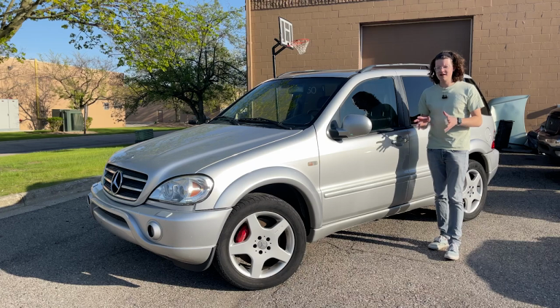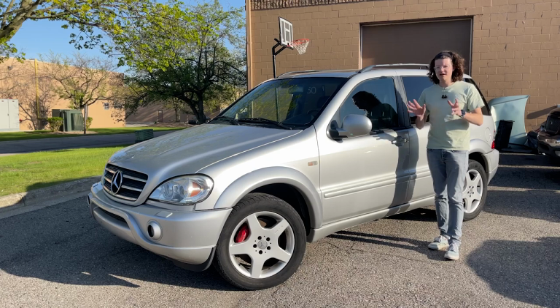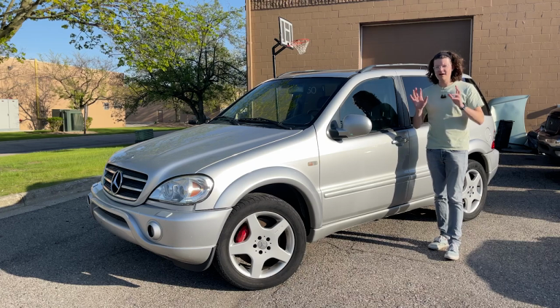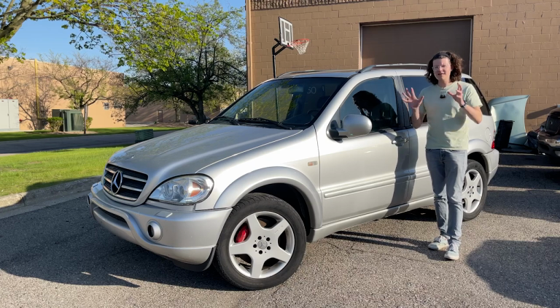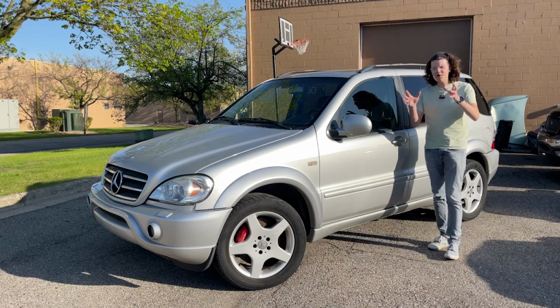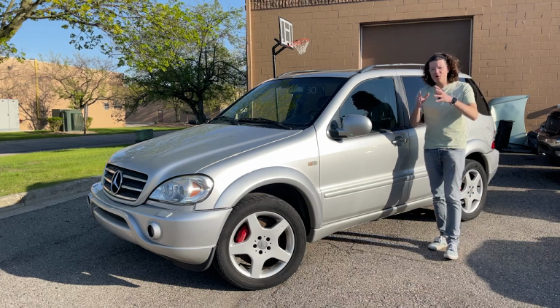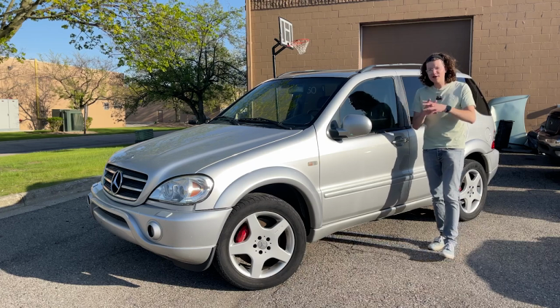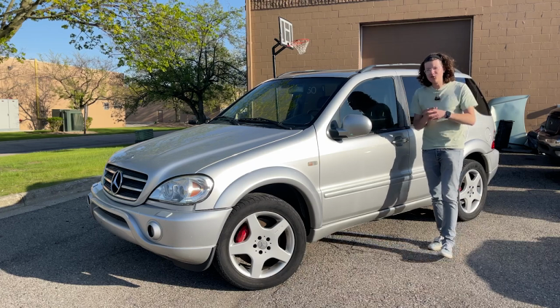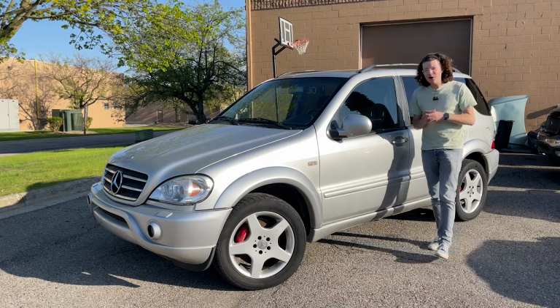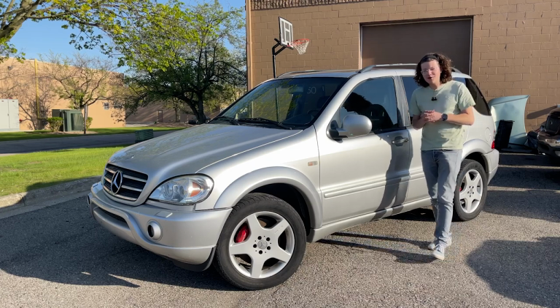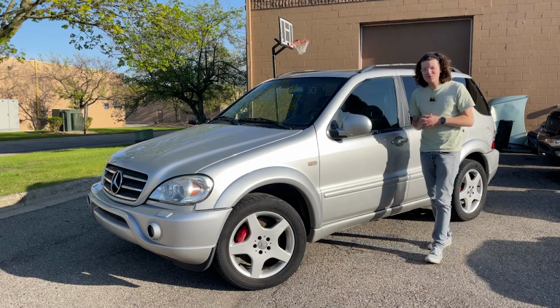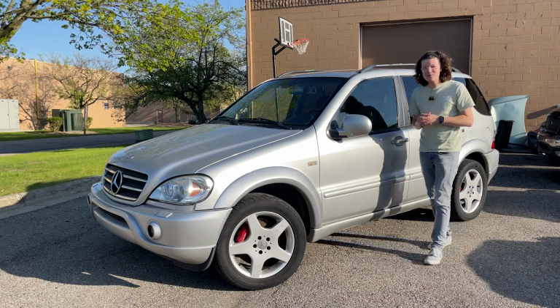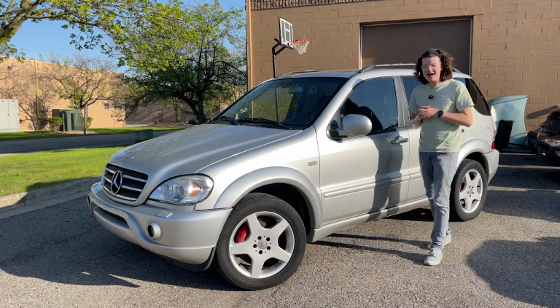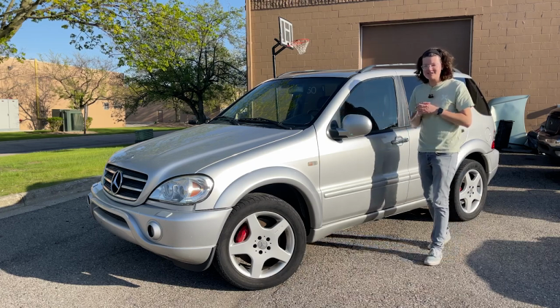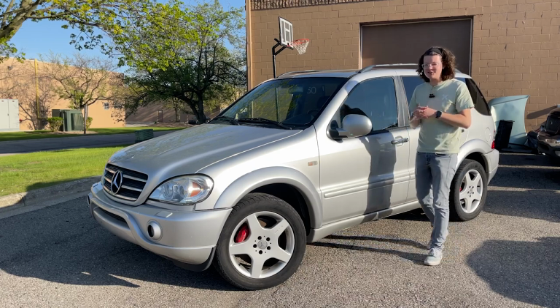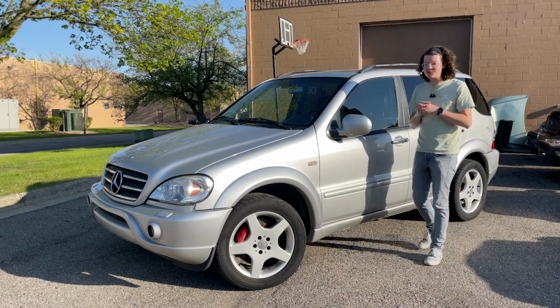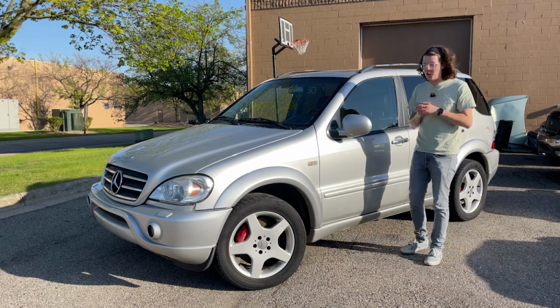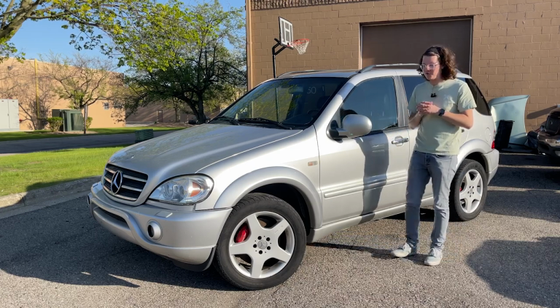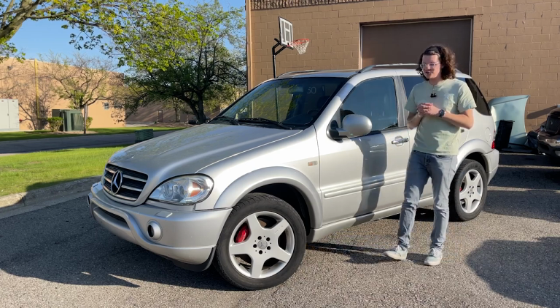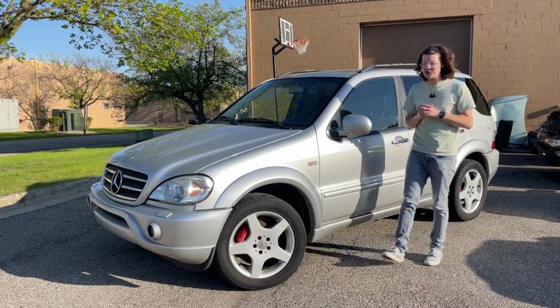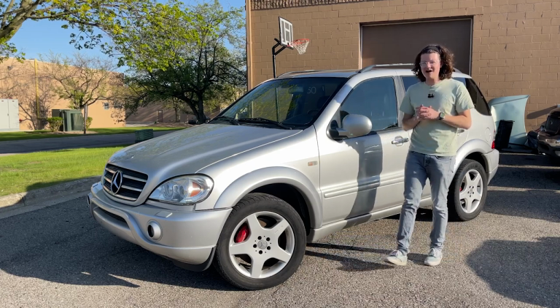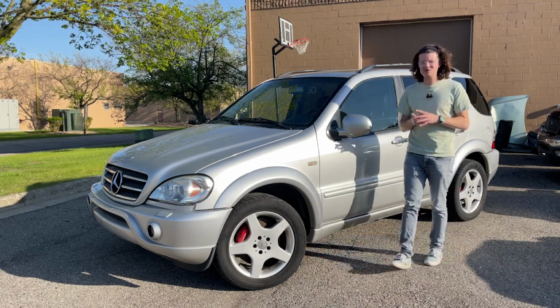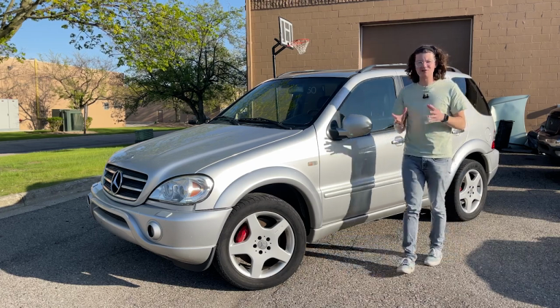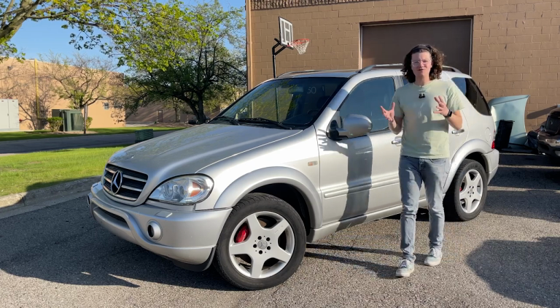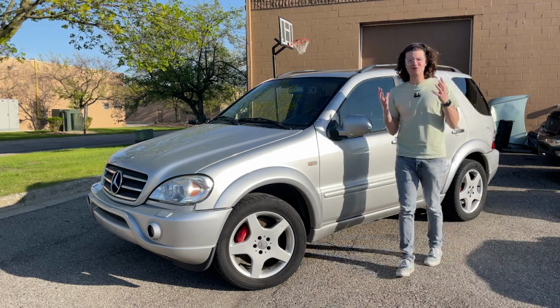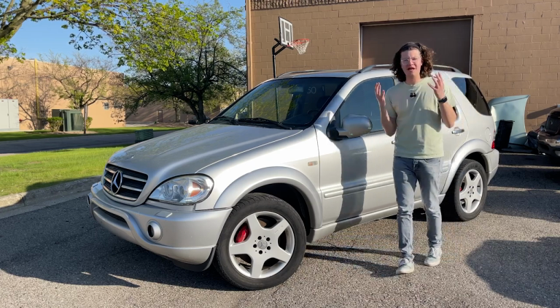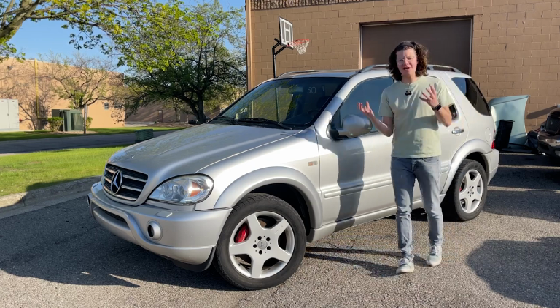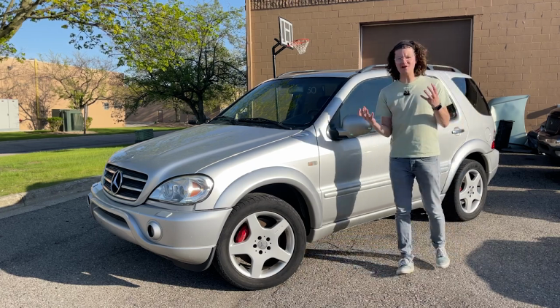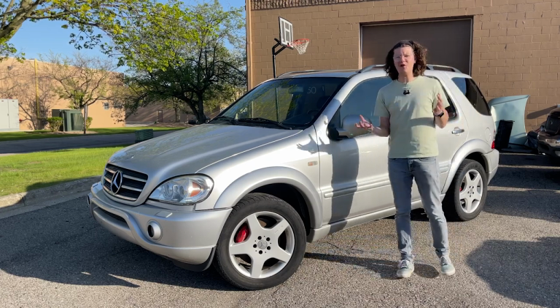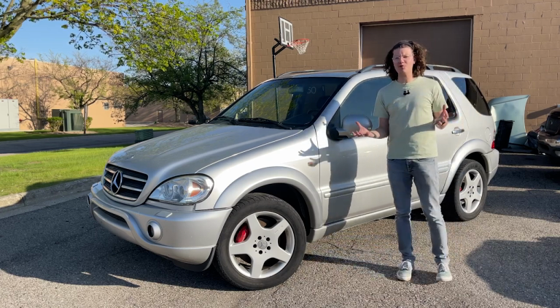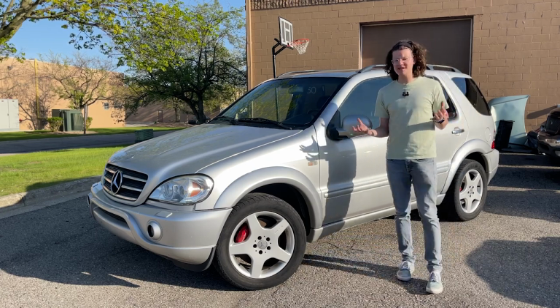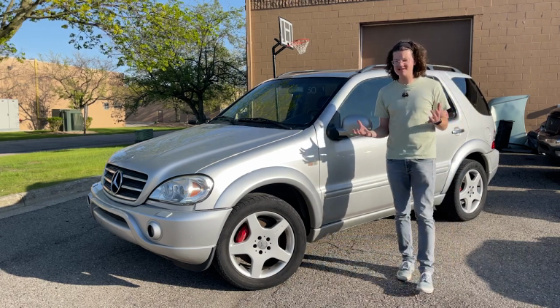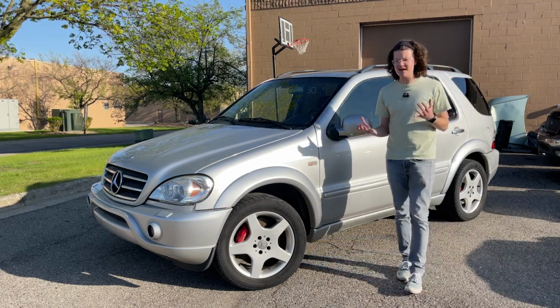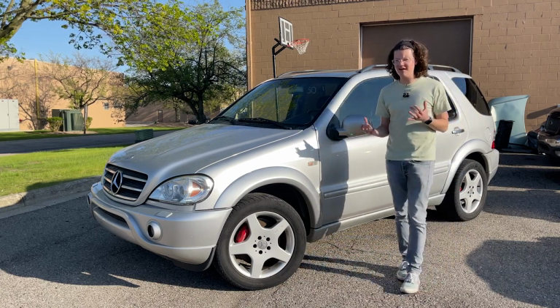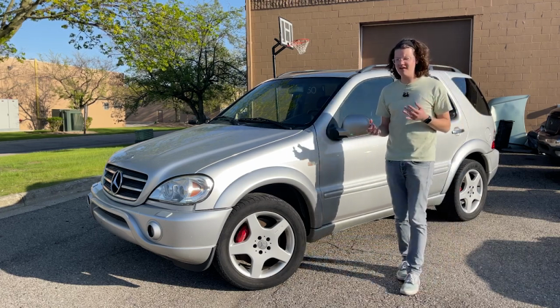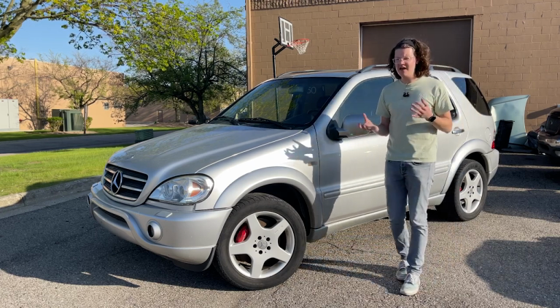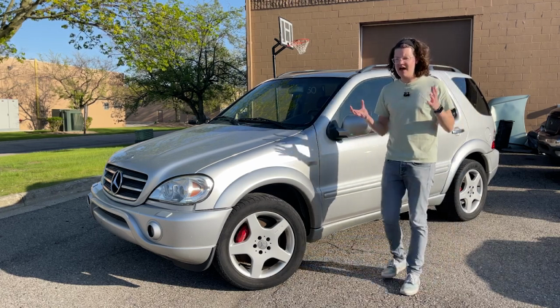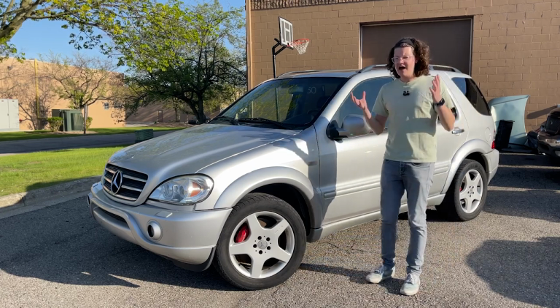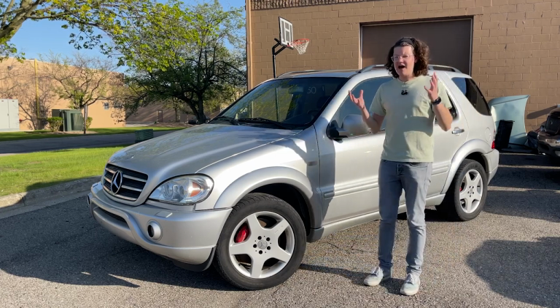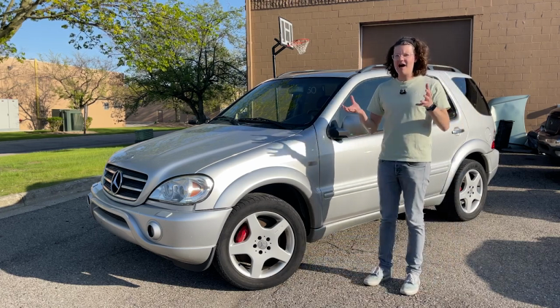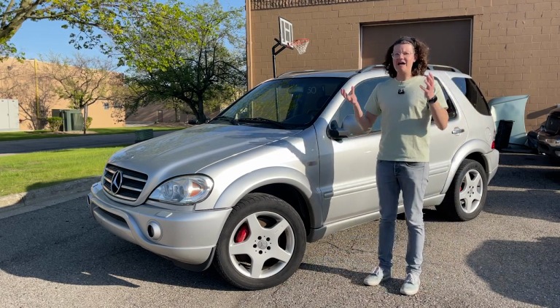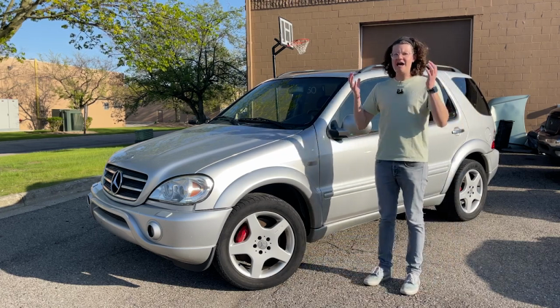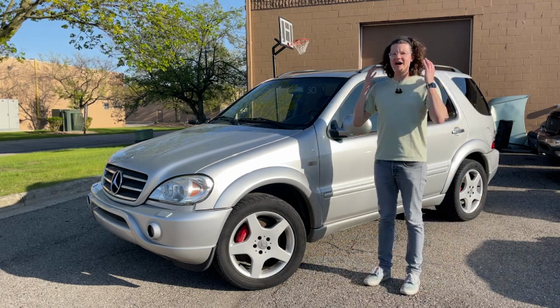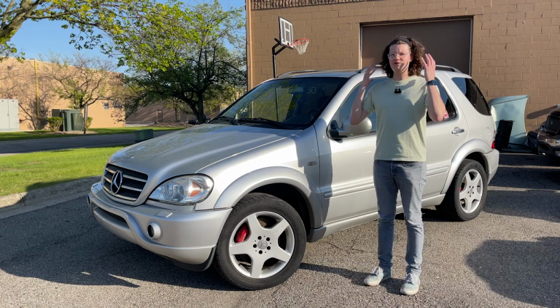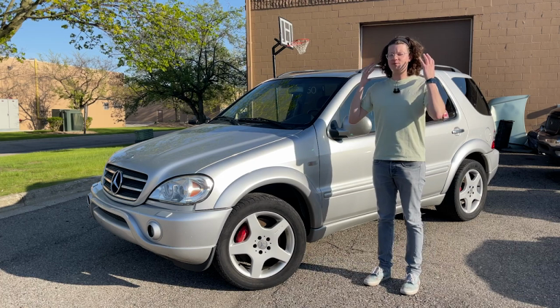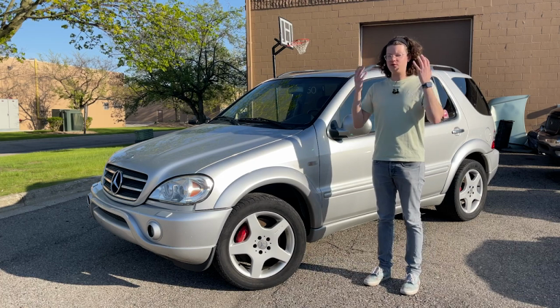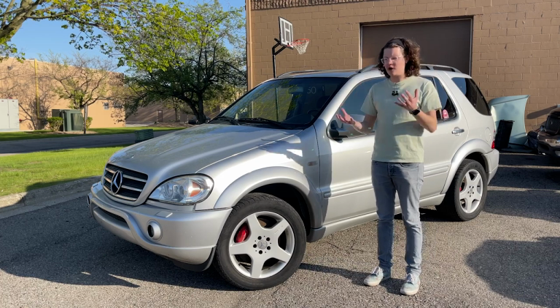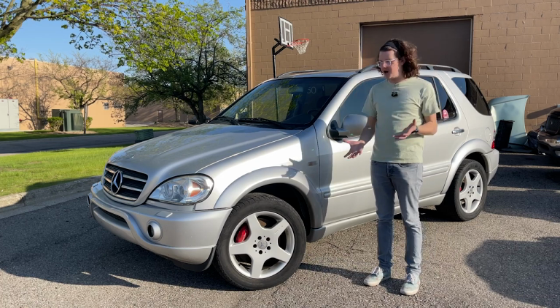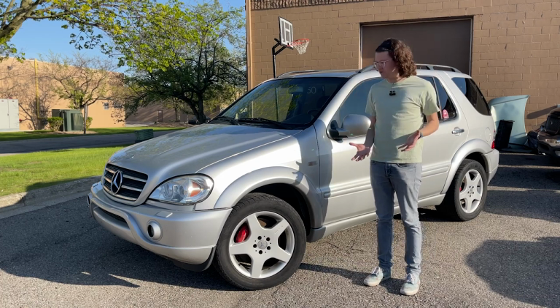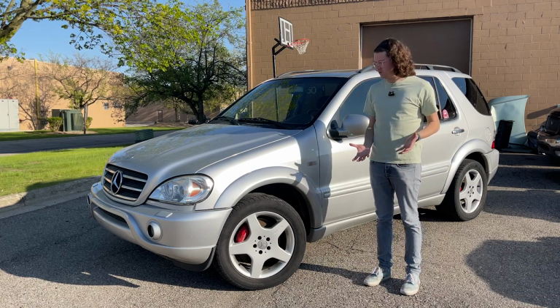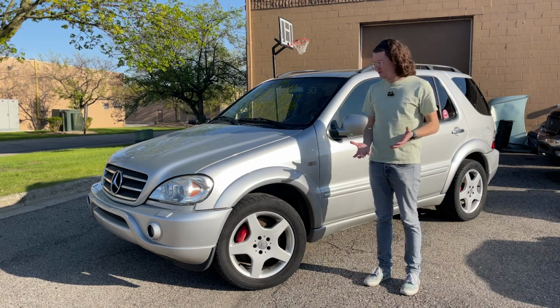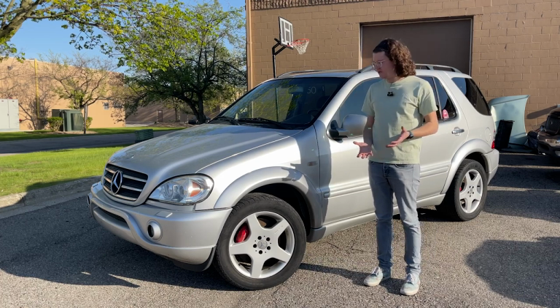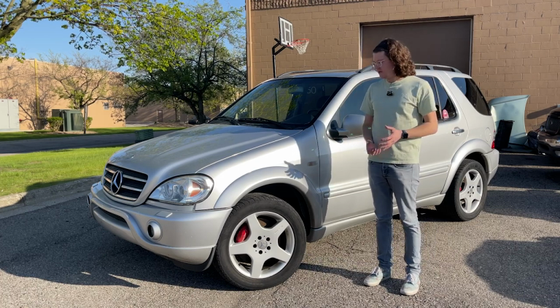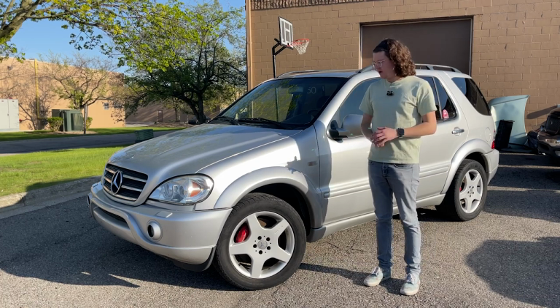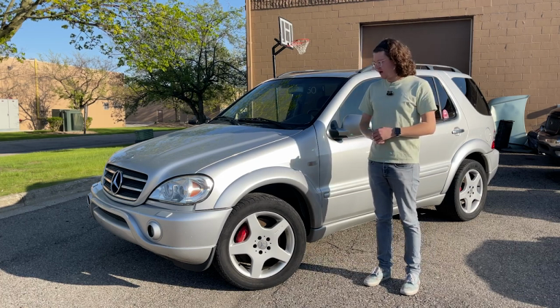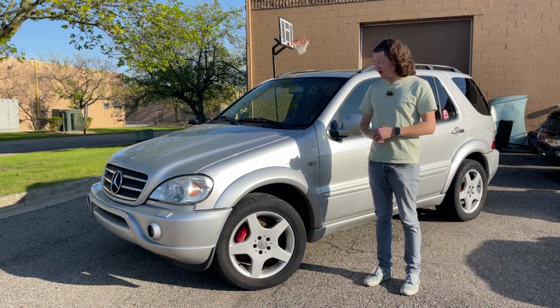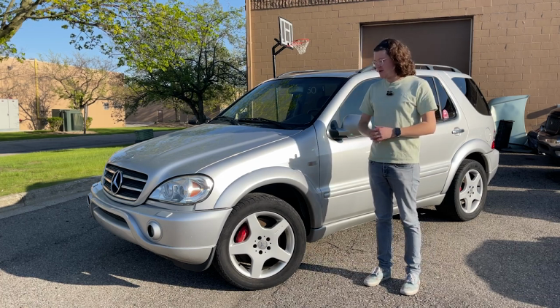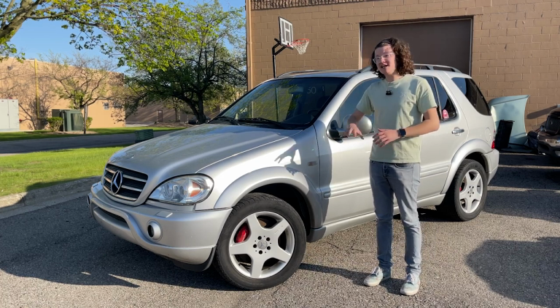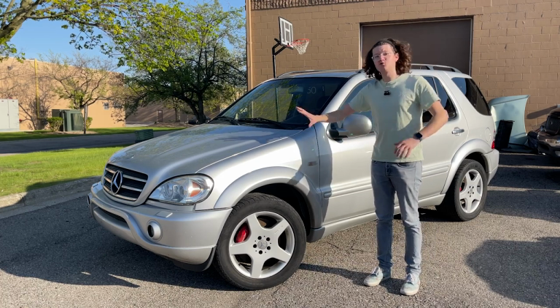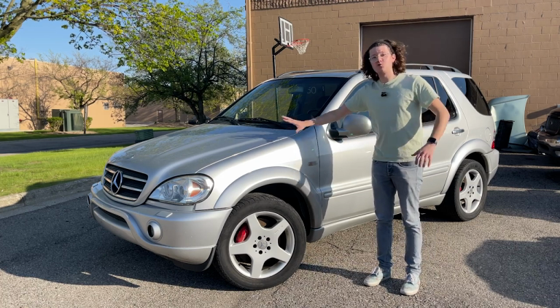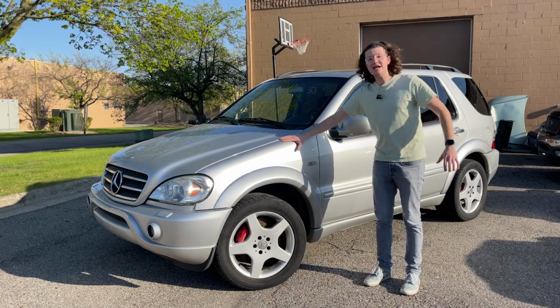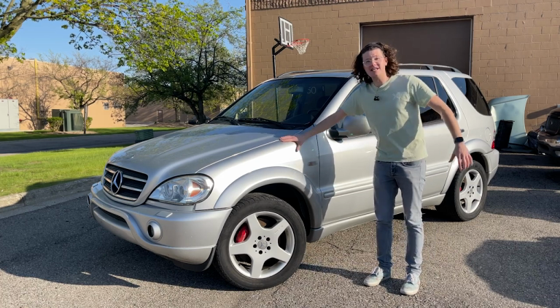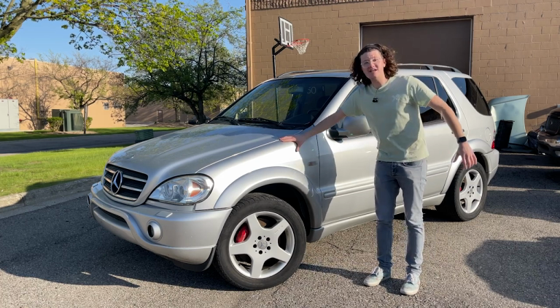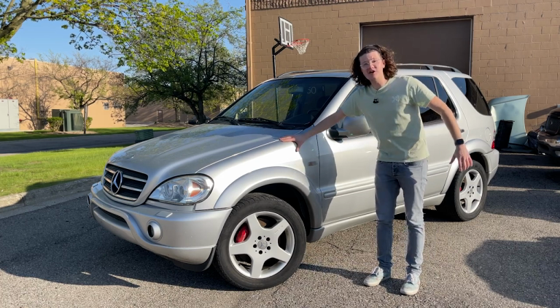Hello, and welcome back to Topher Drives. If you can't already tell, I have a problem, and it's right here.